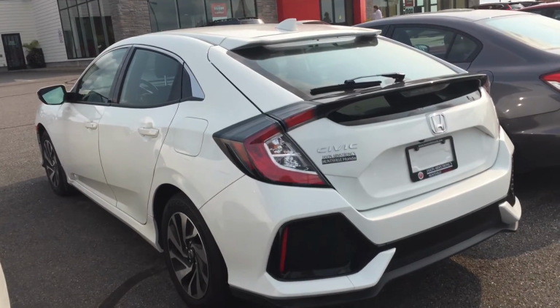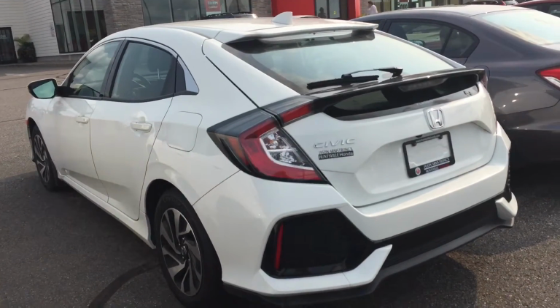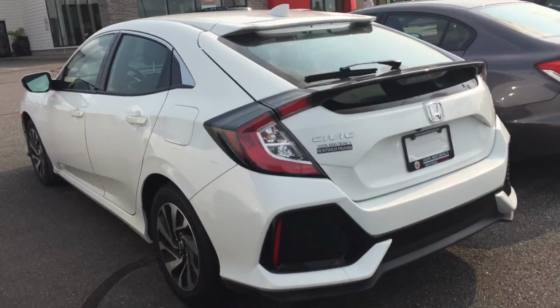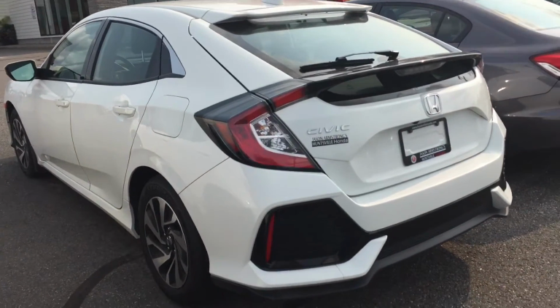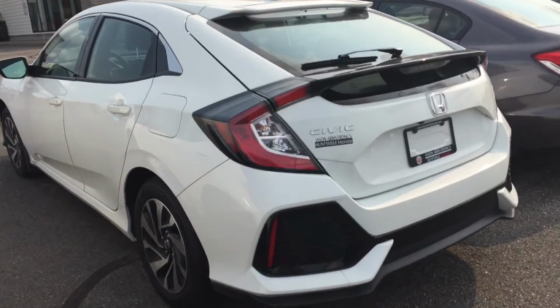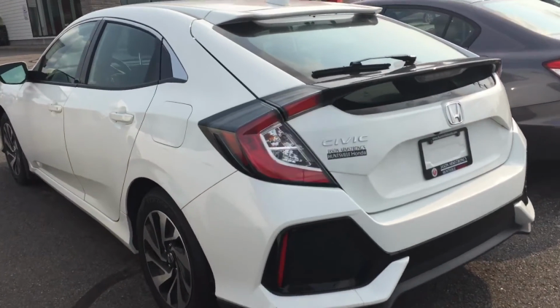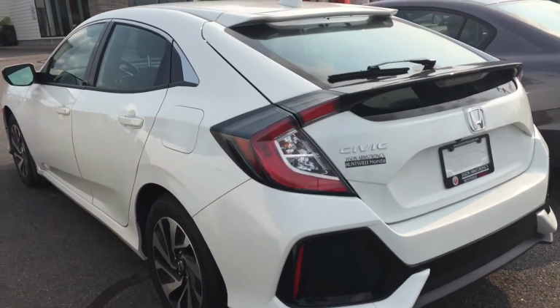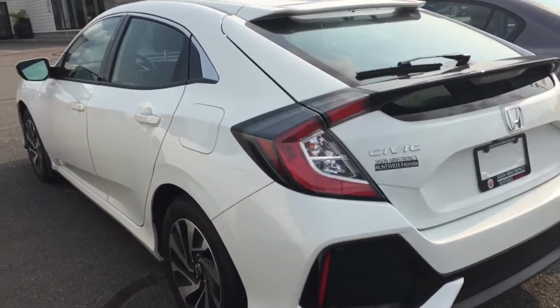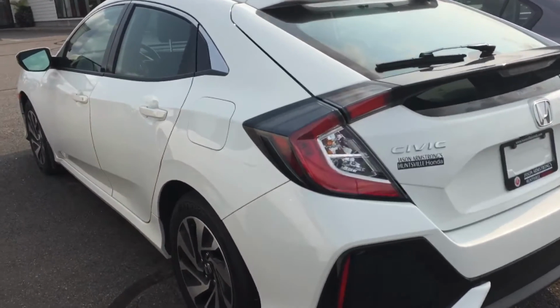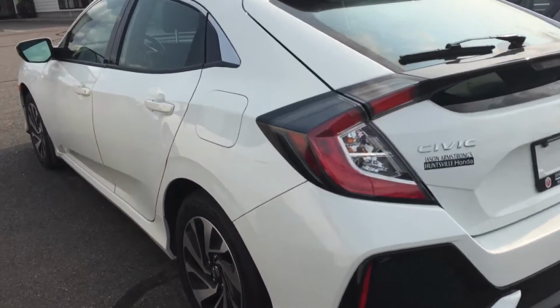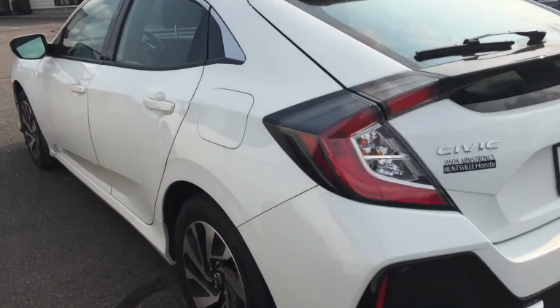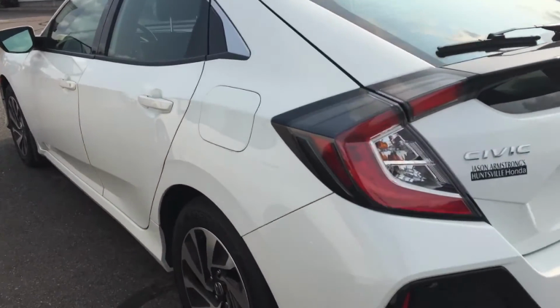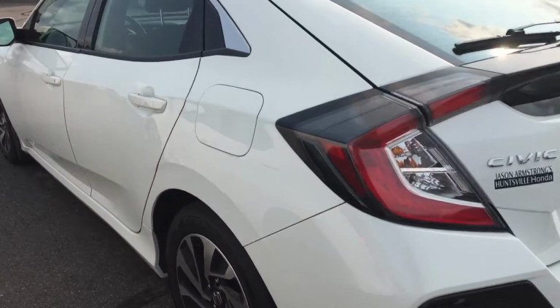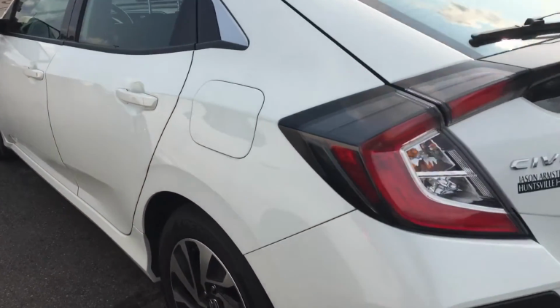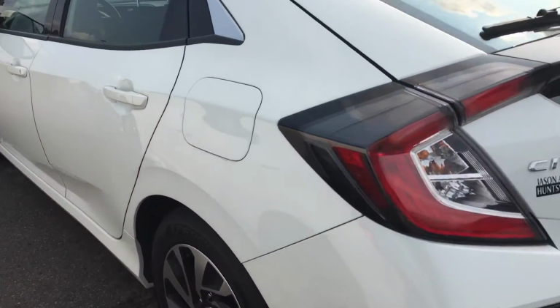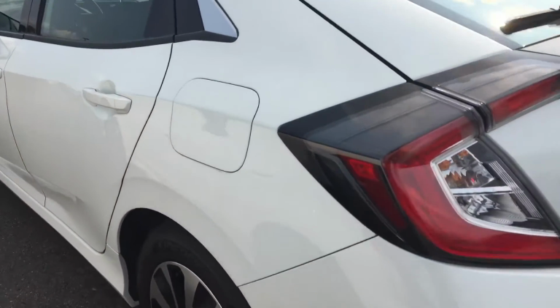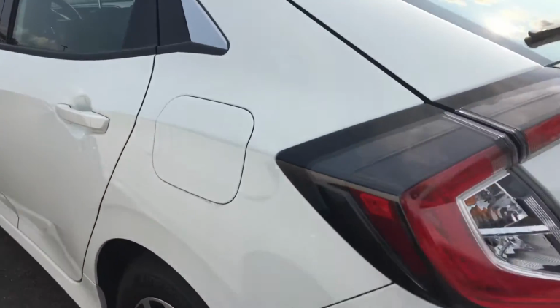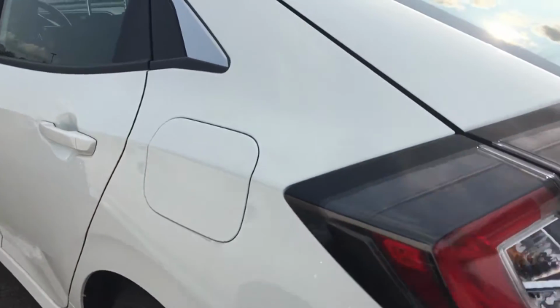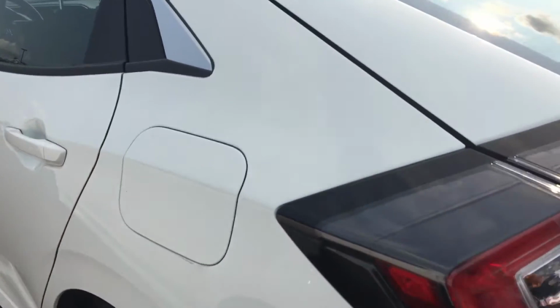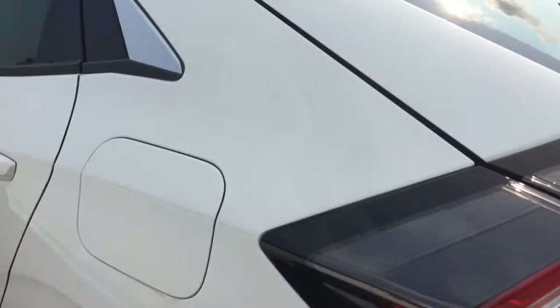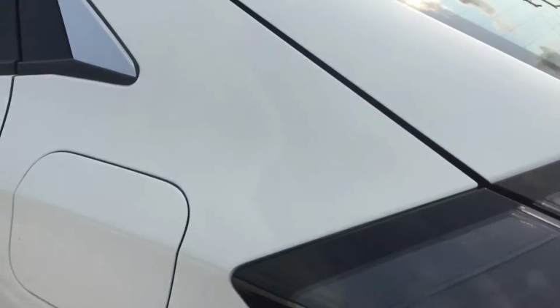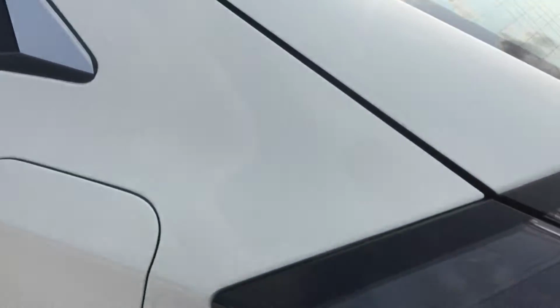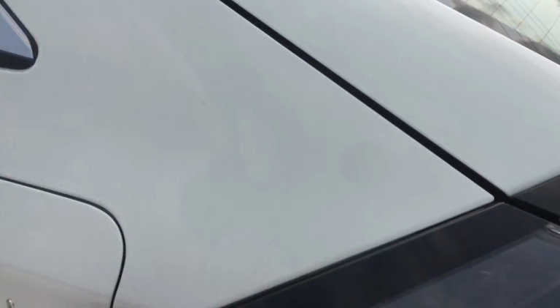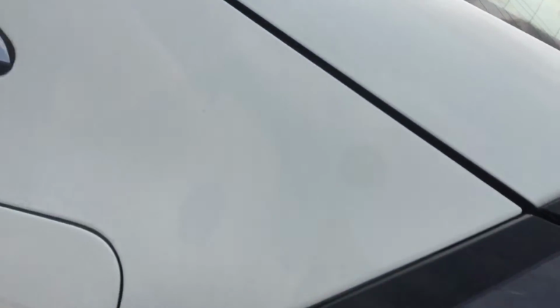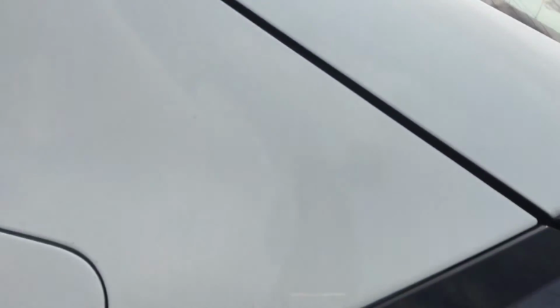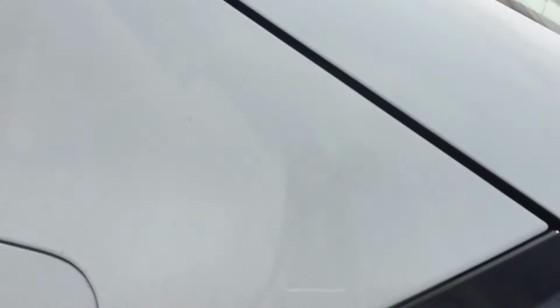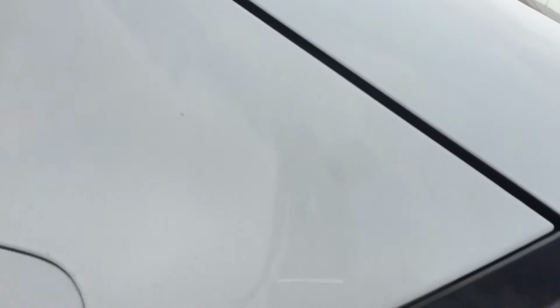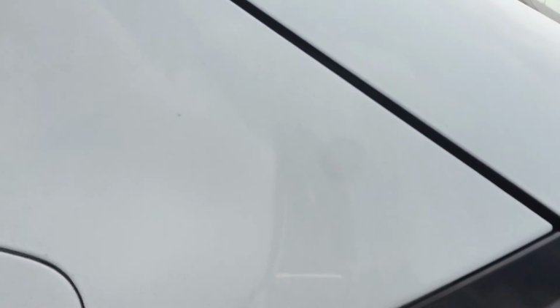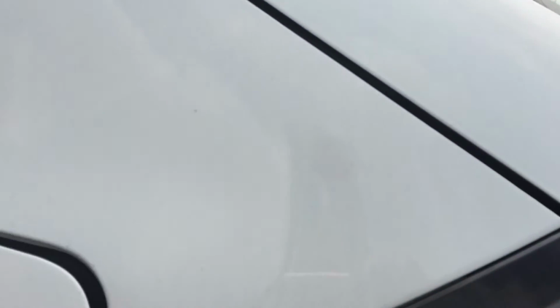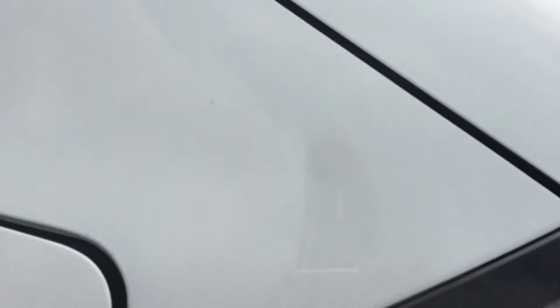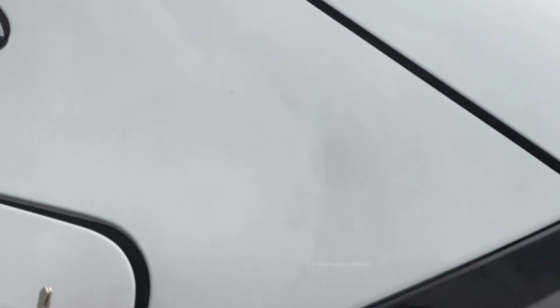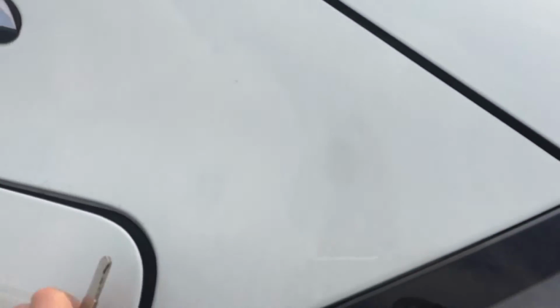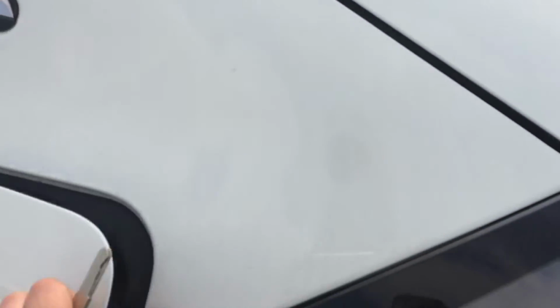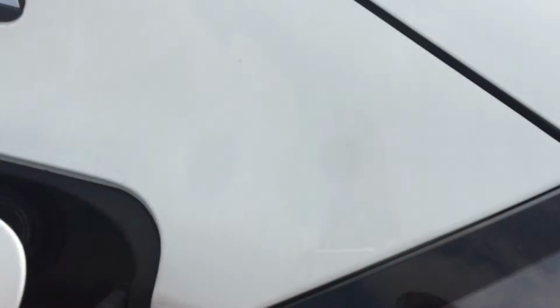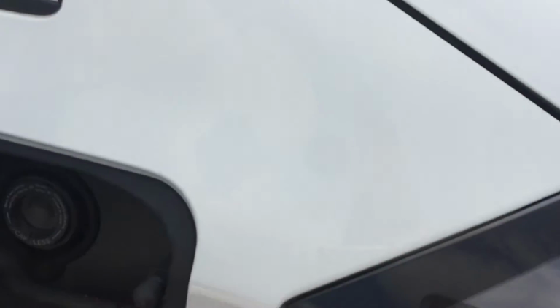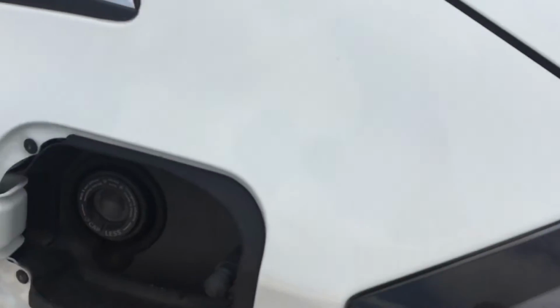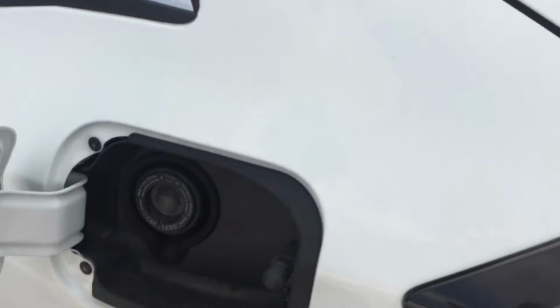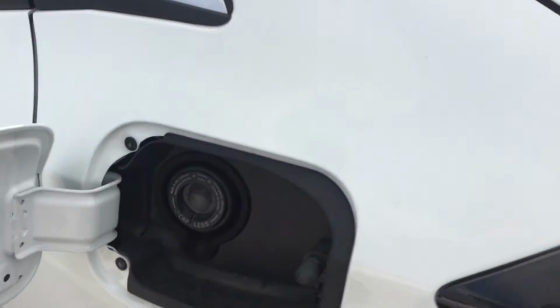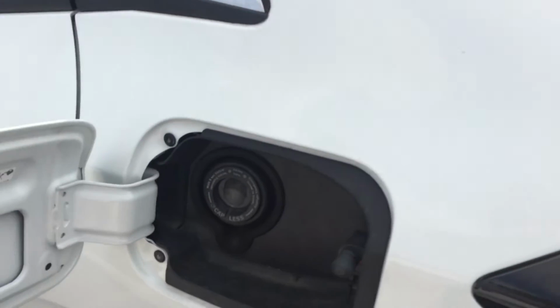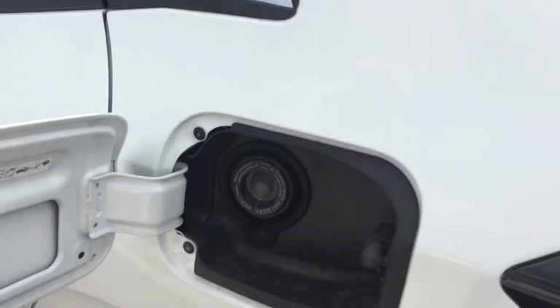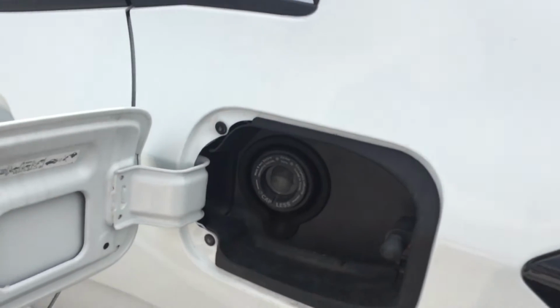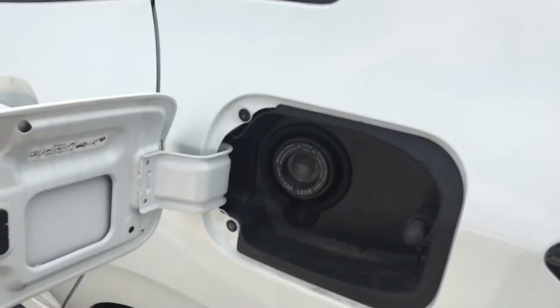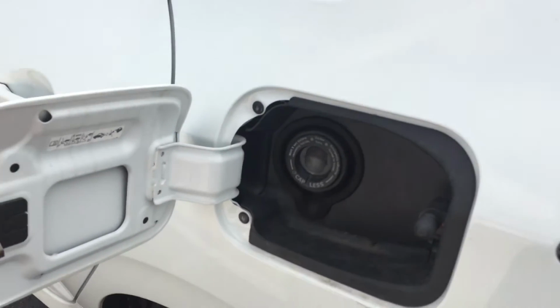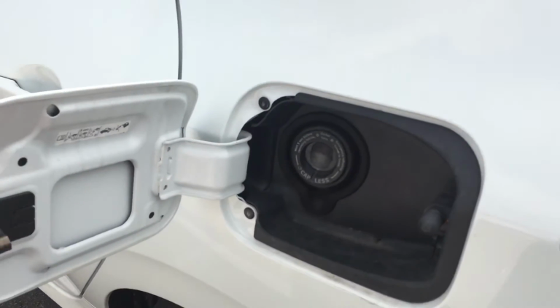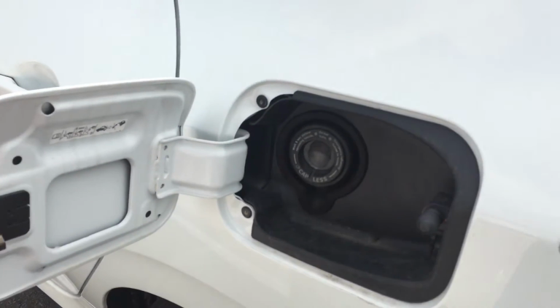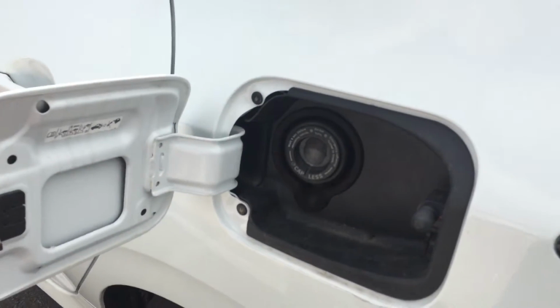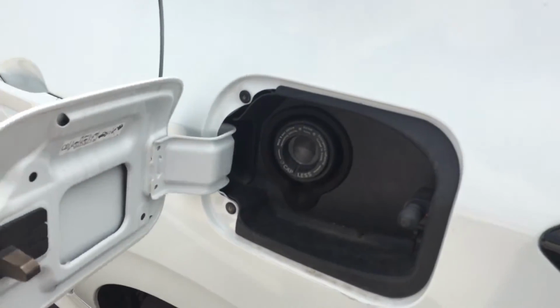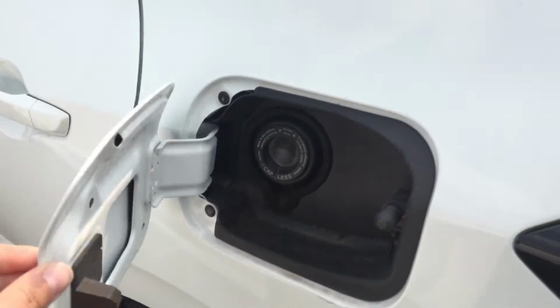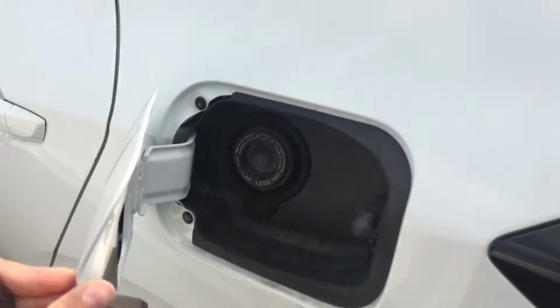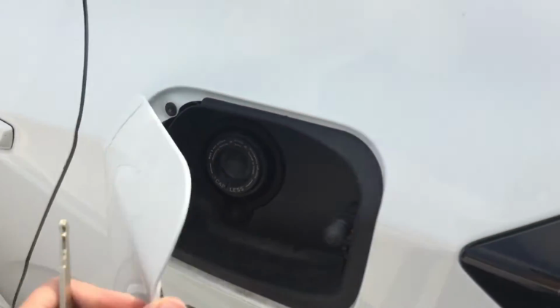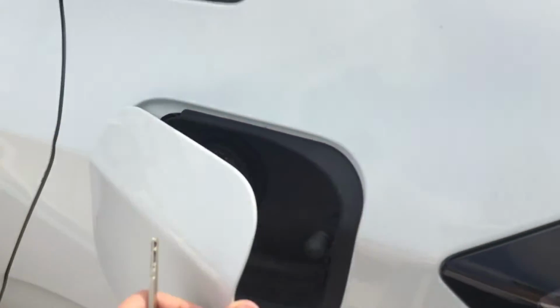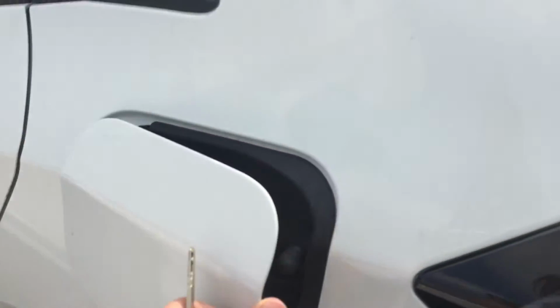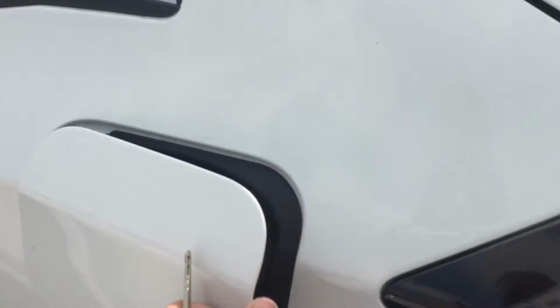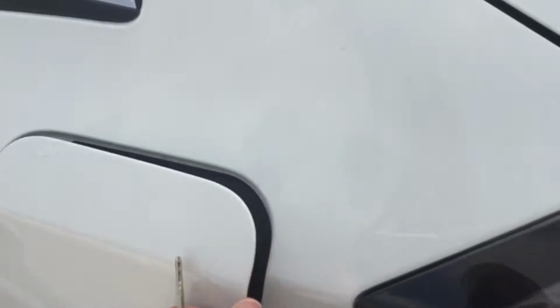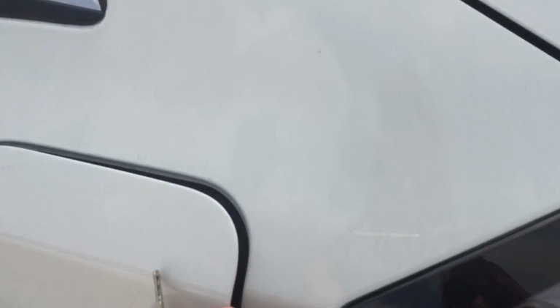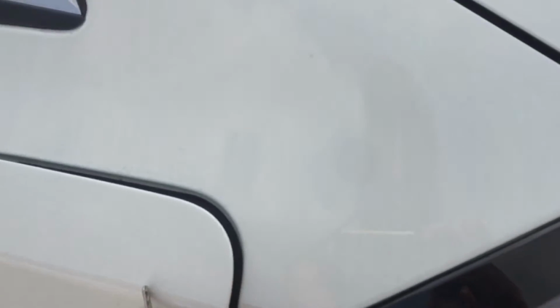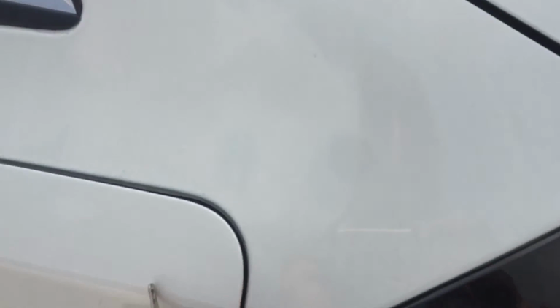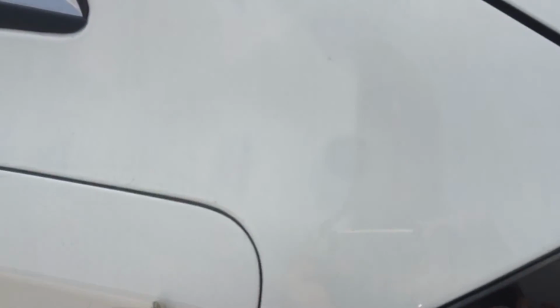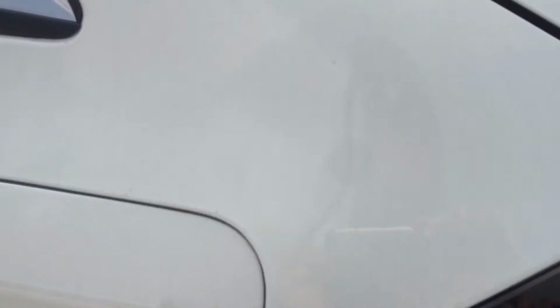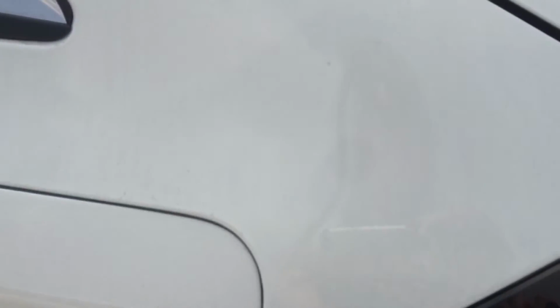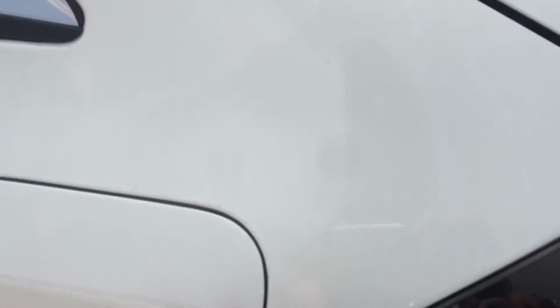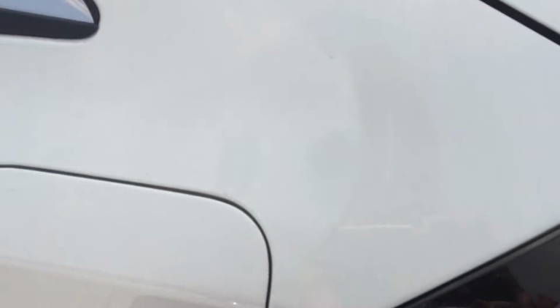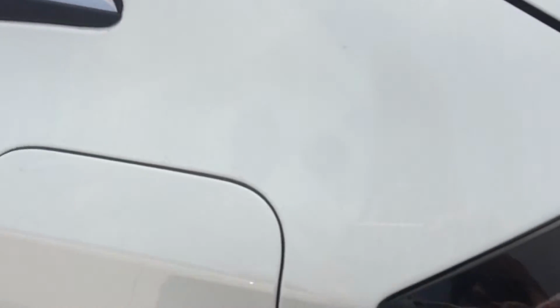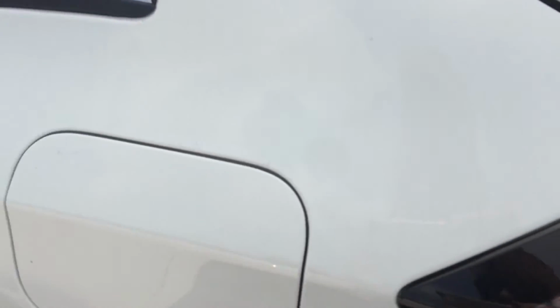Really good stance. Capless fueling as well, so a quicker trip to the pump.